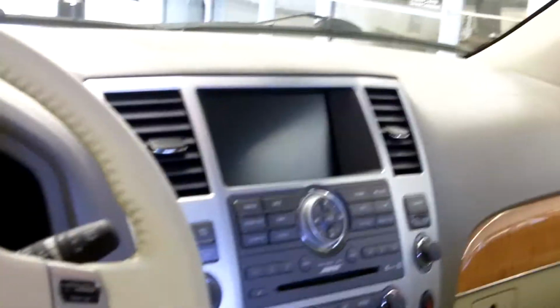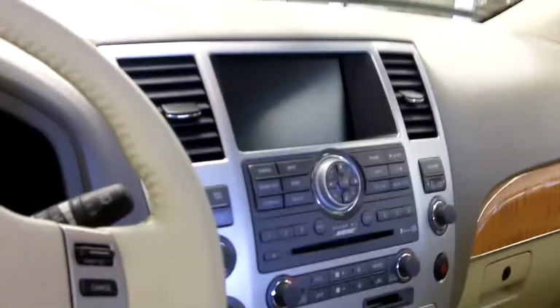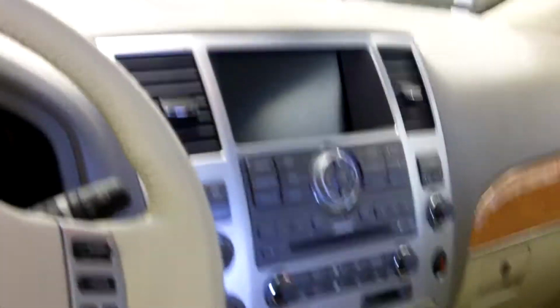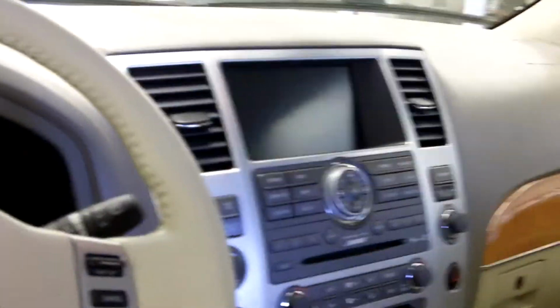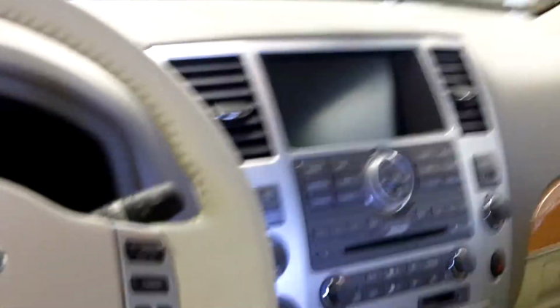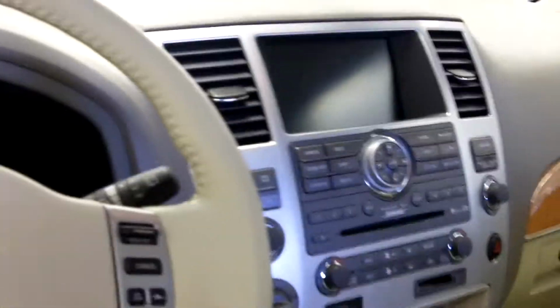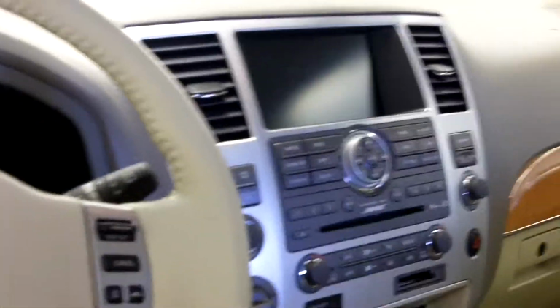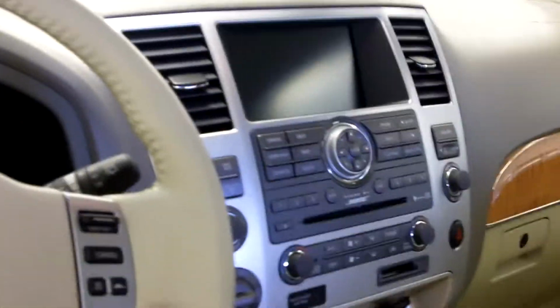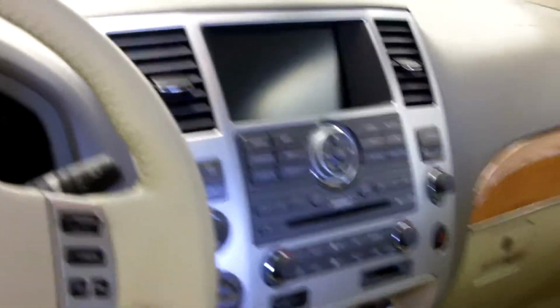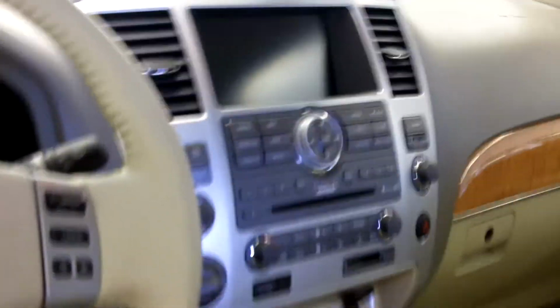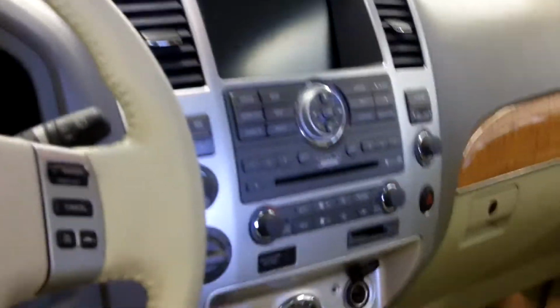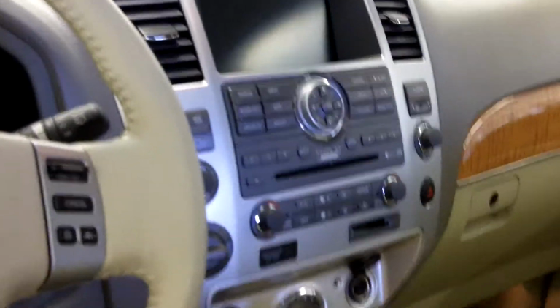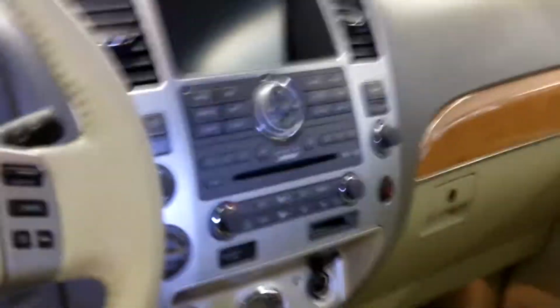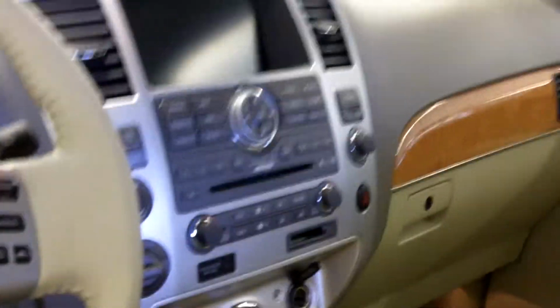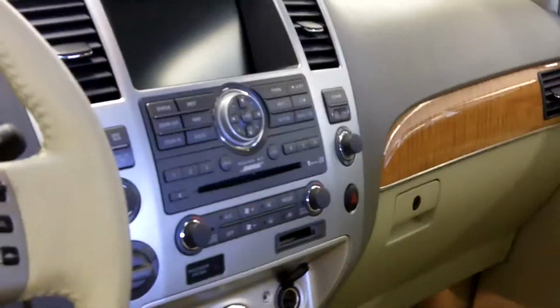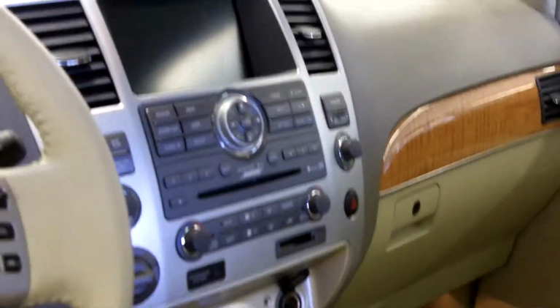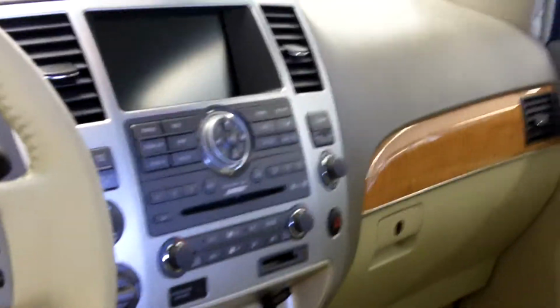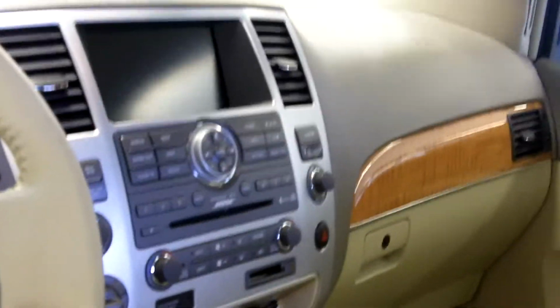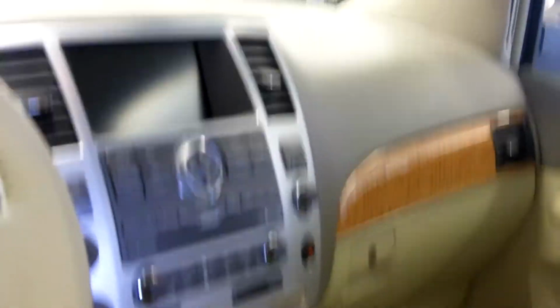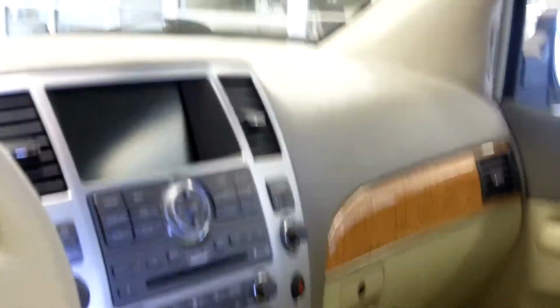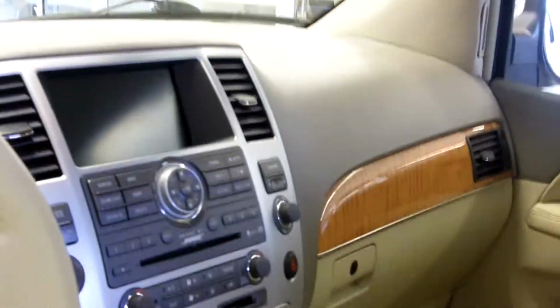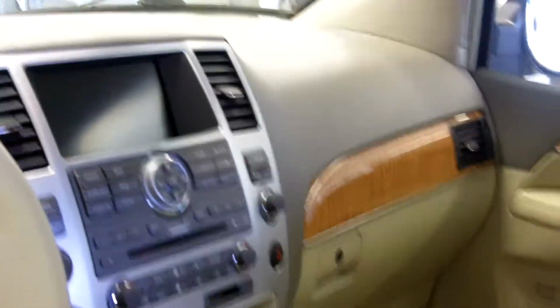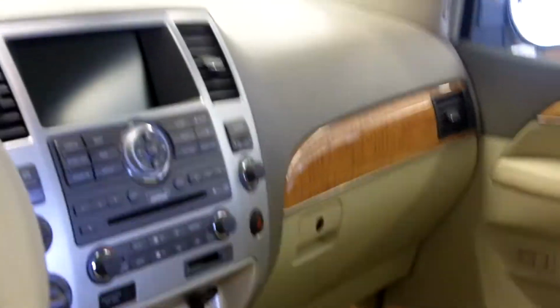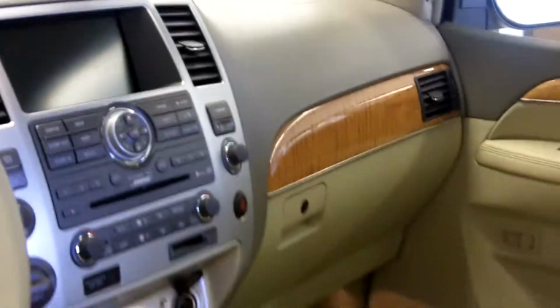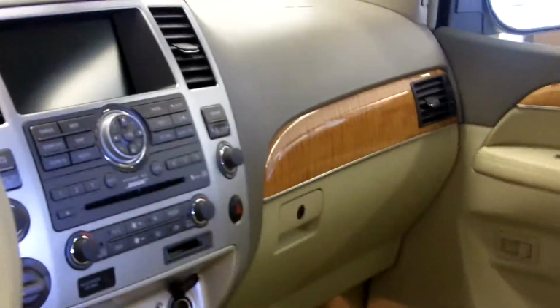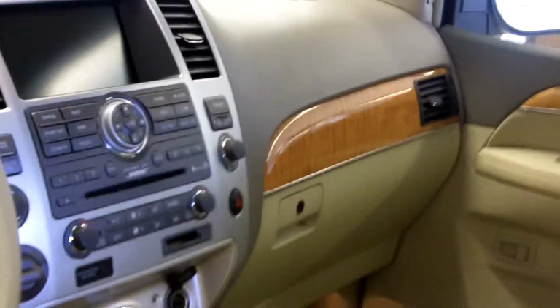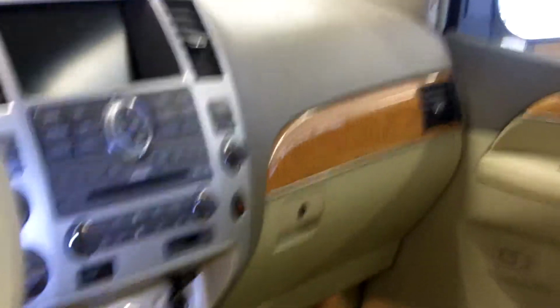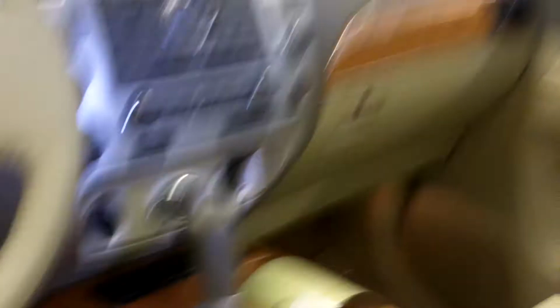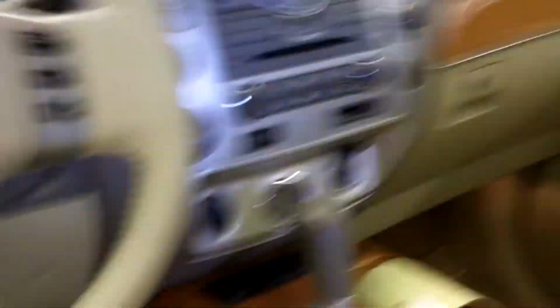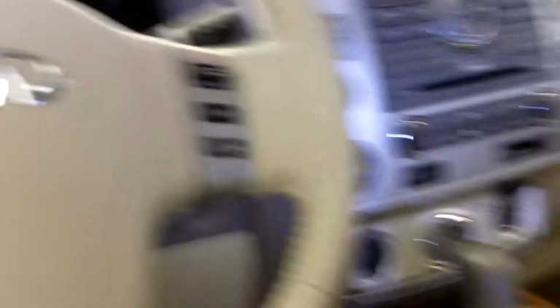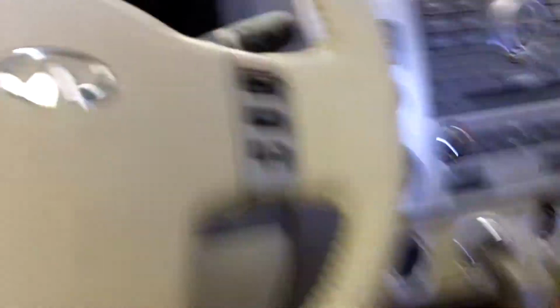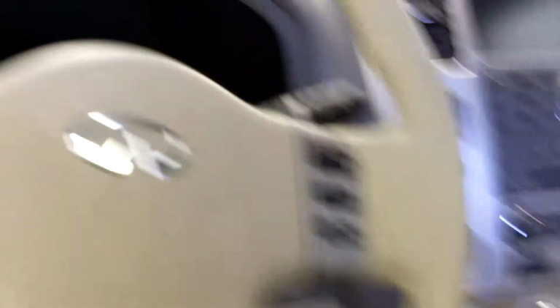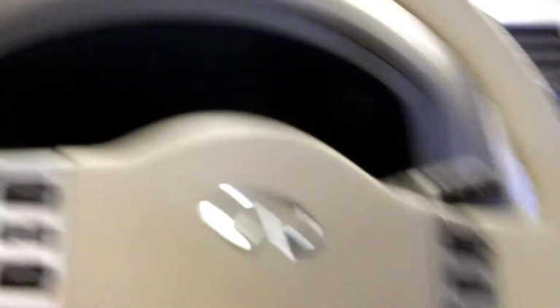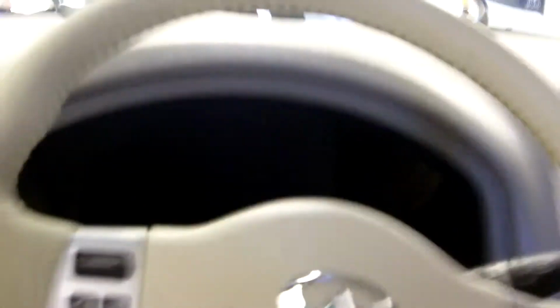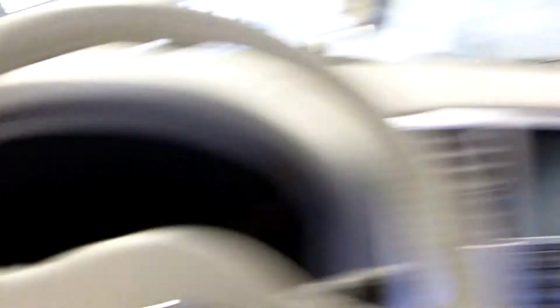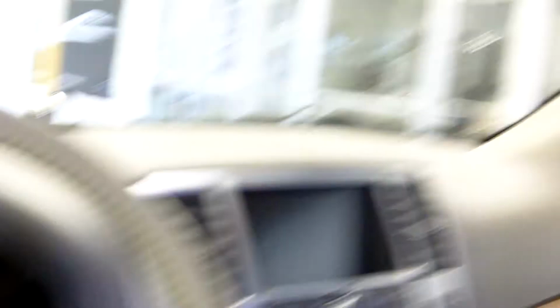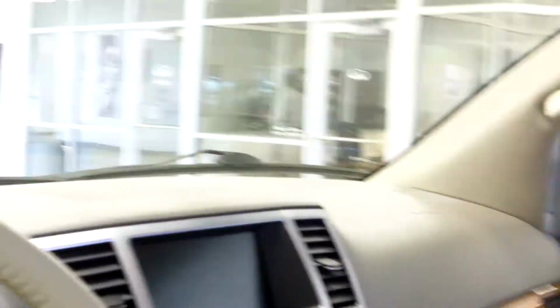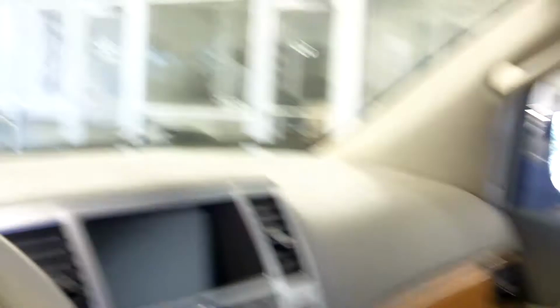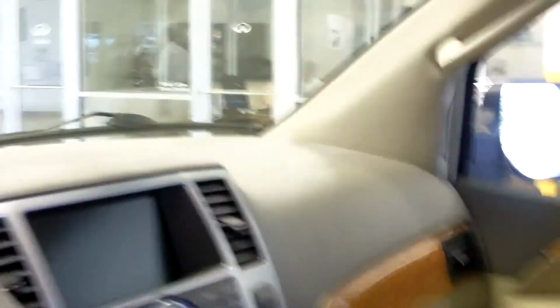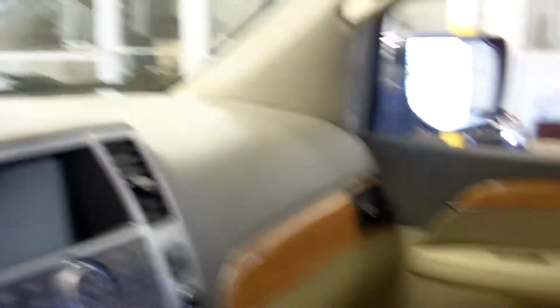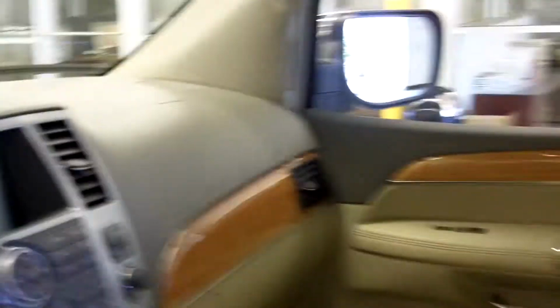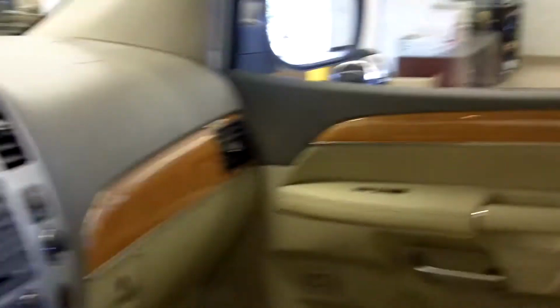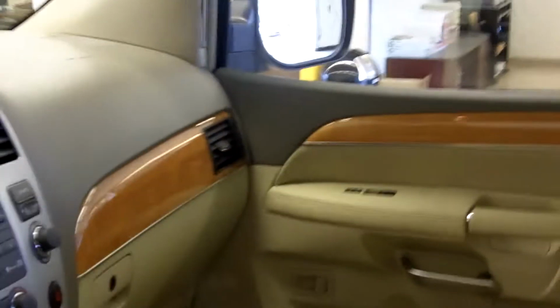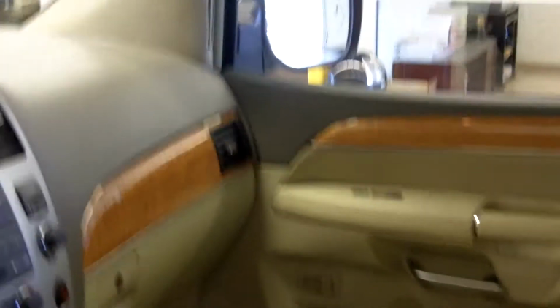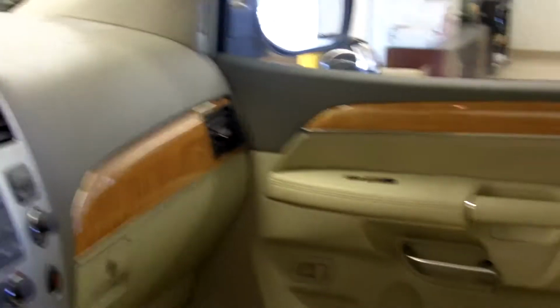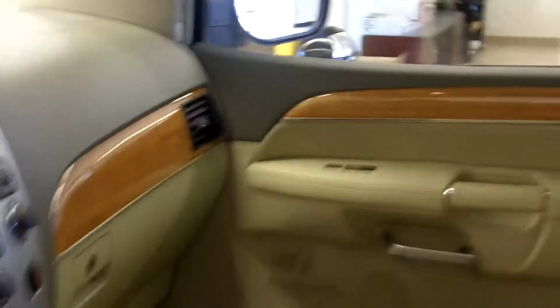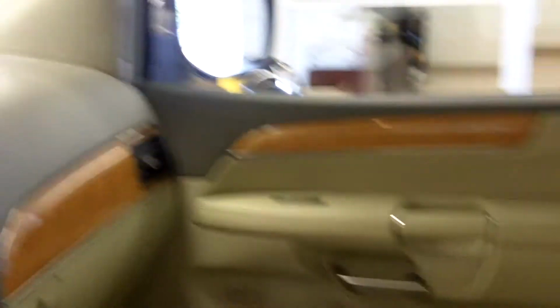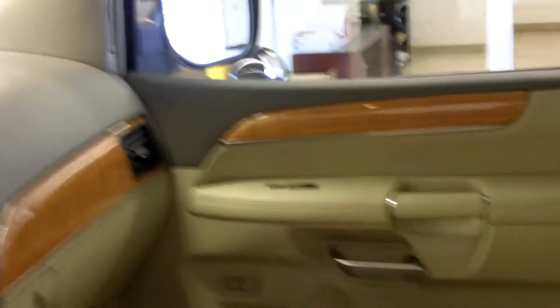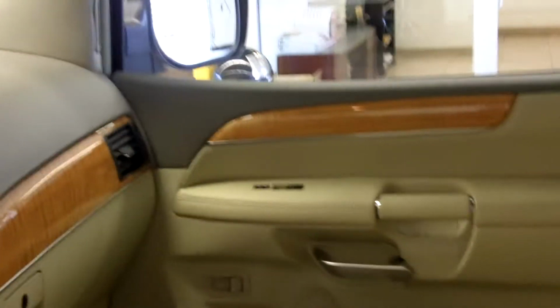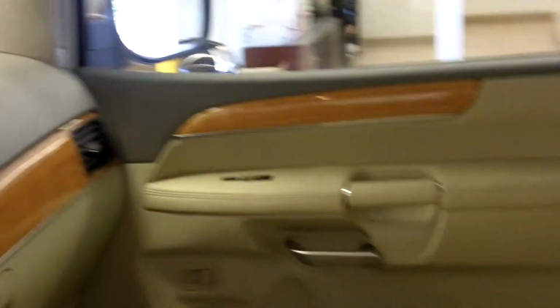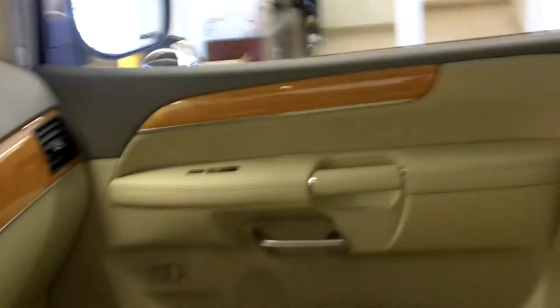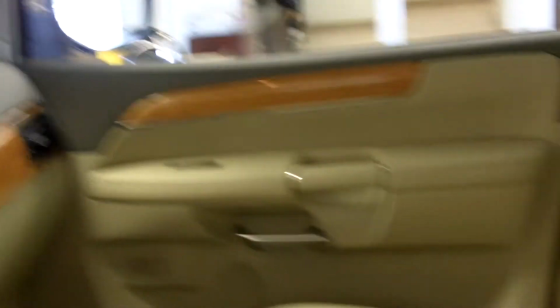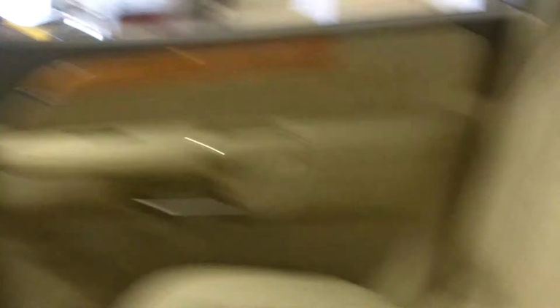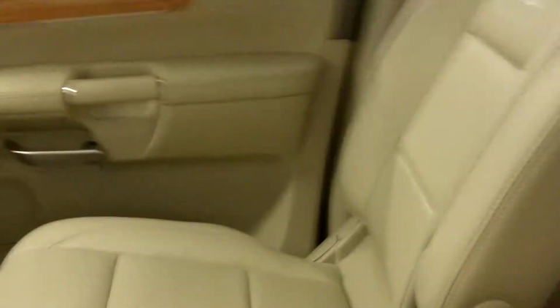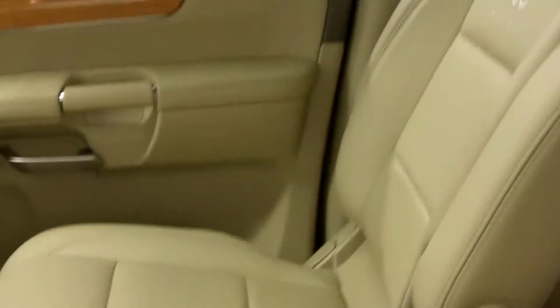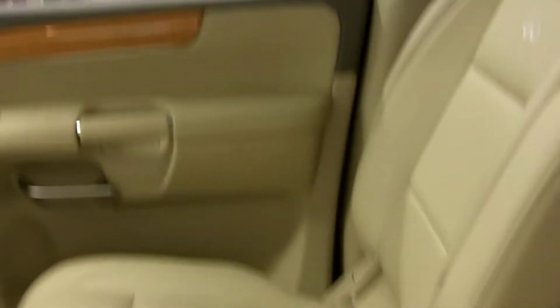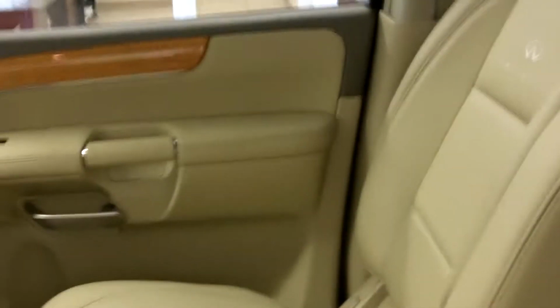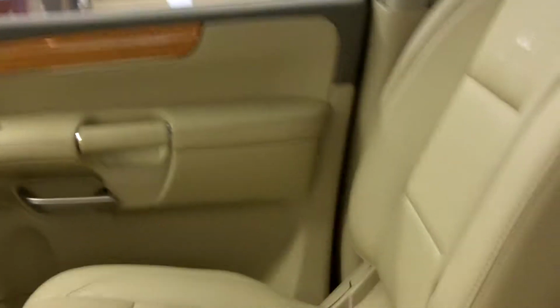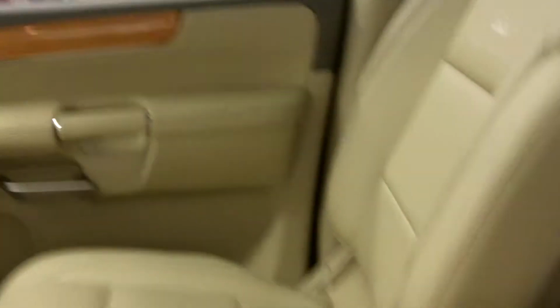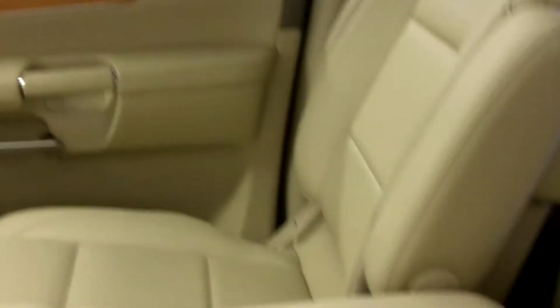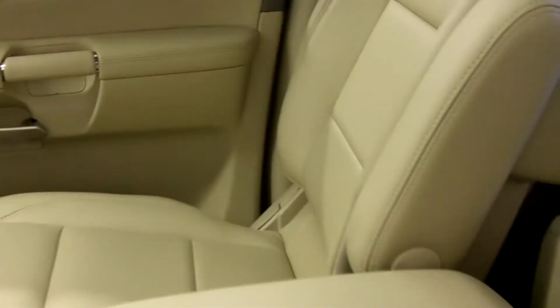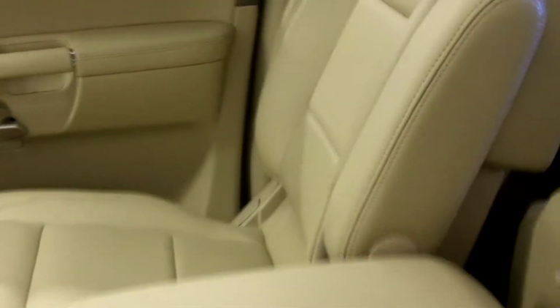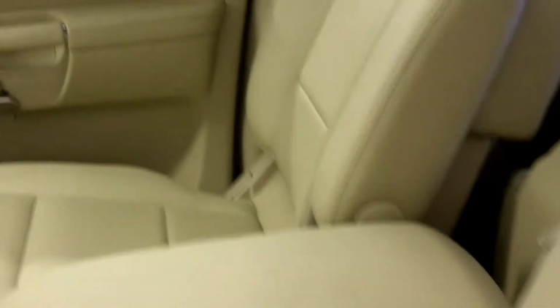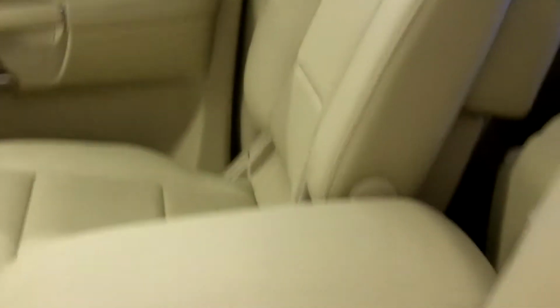Also includes nav, heated steering wheel, and heated captain's chairs.